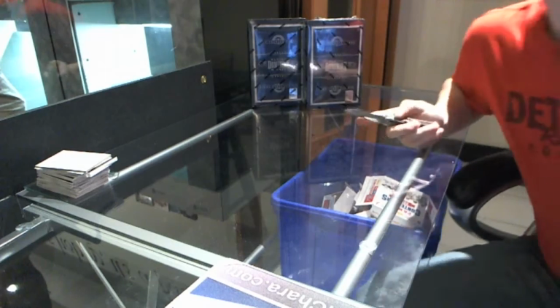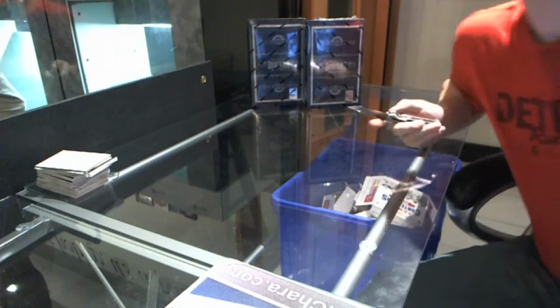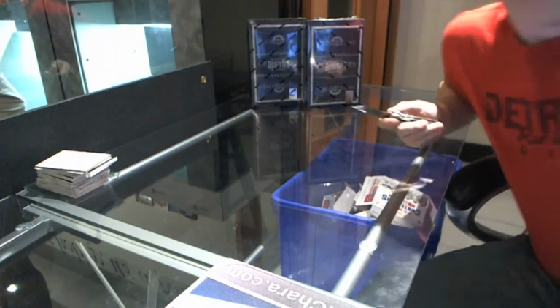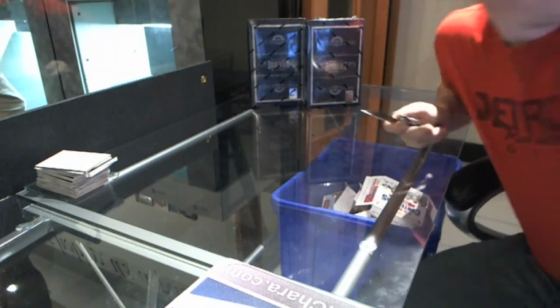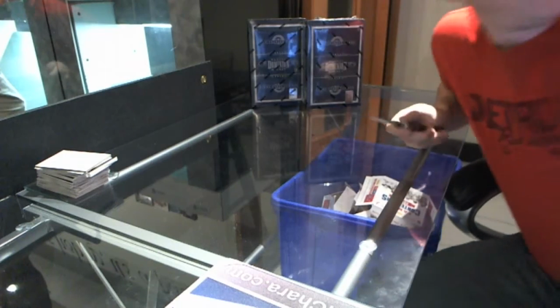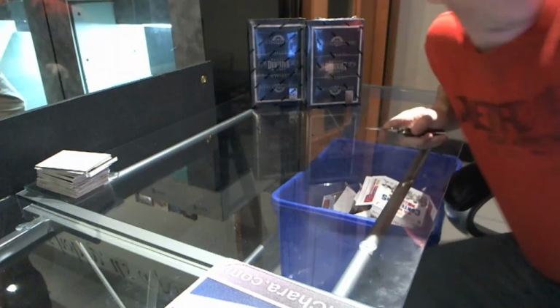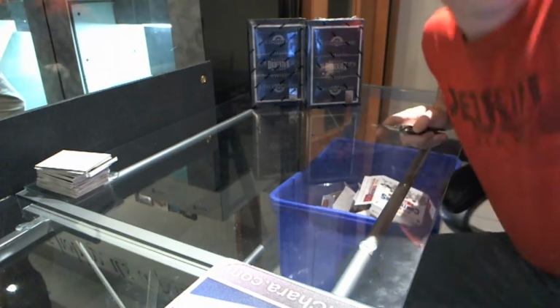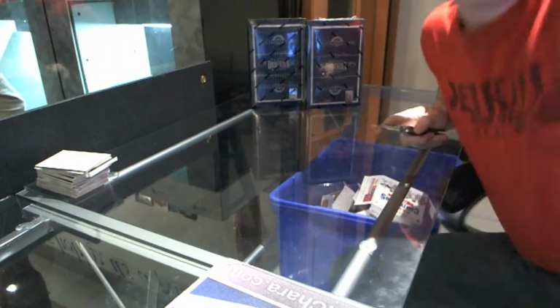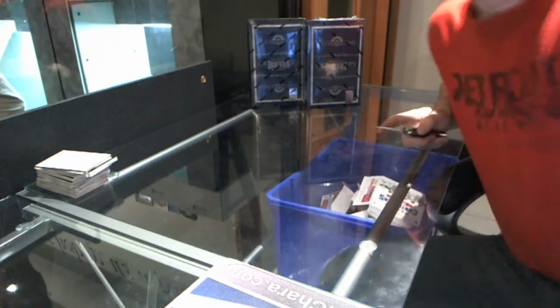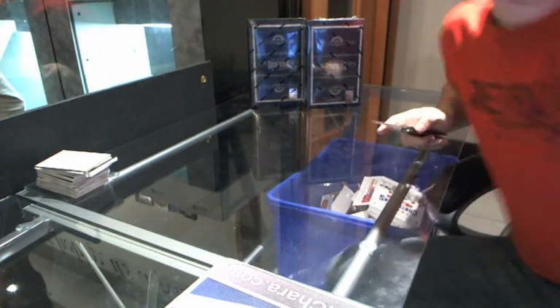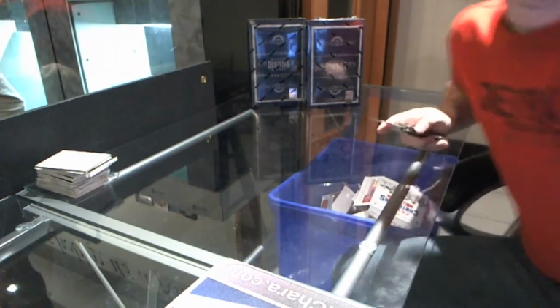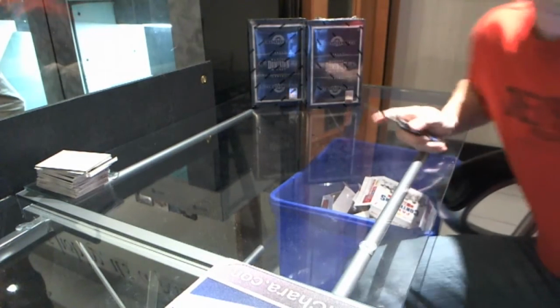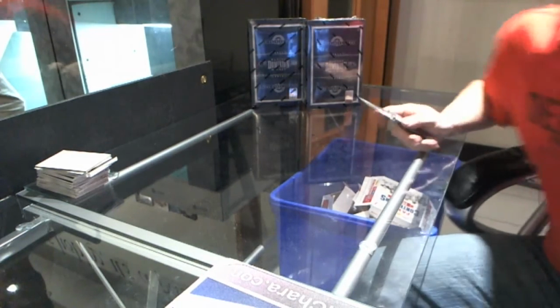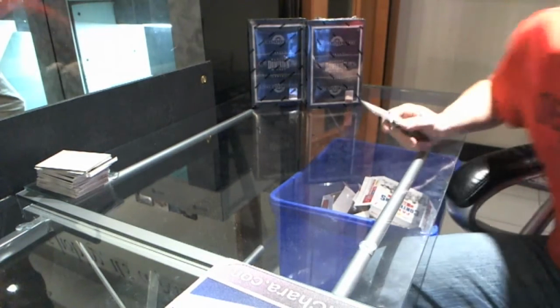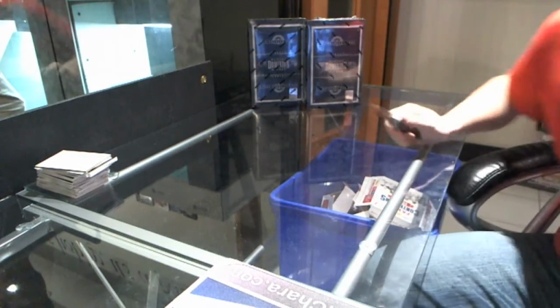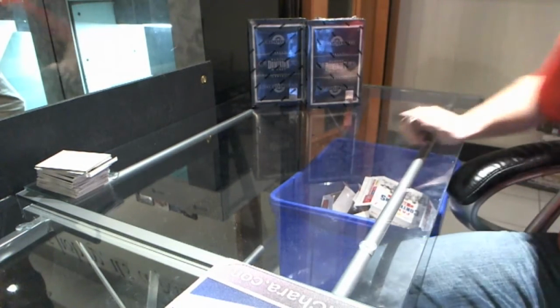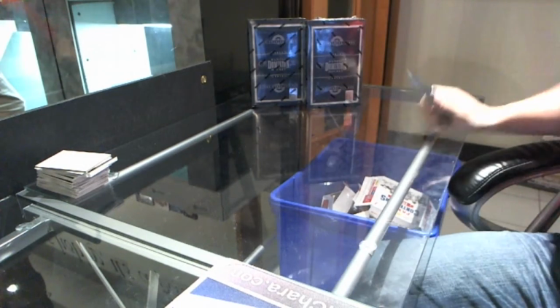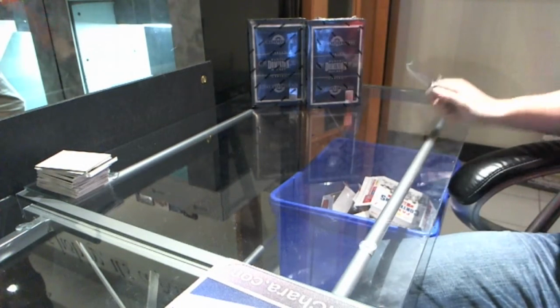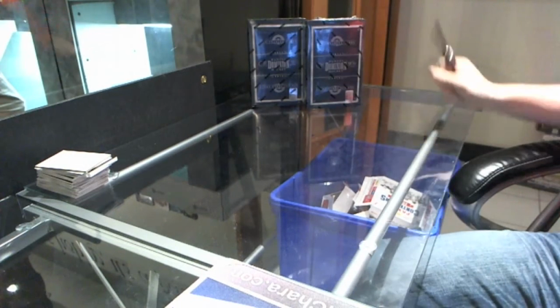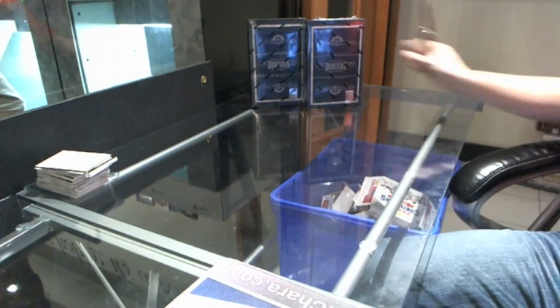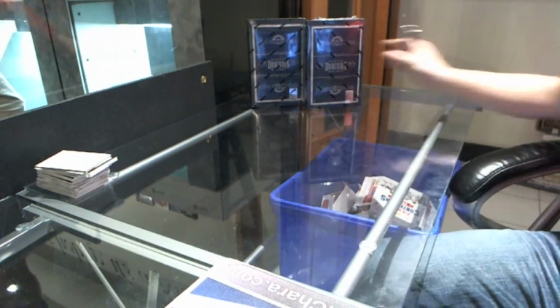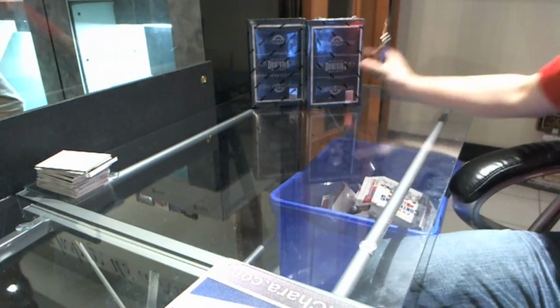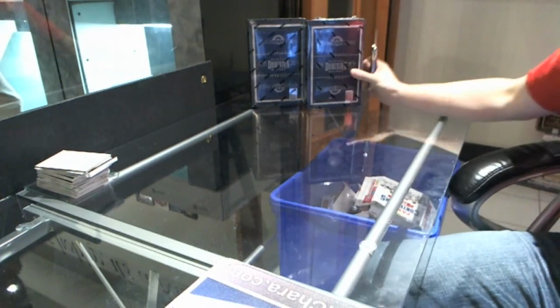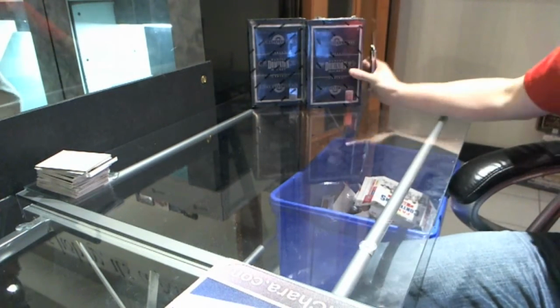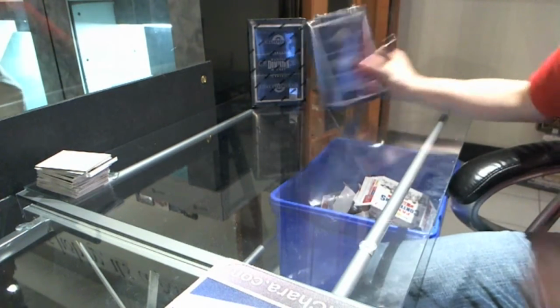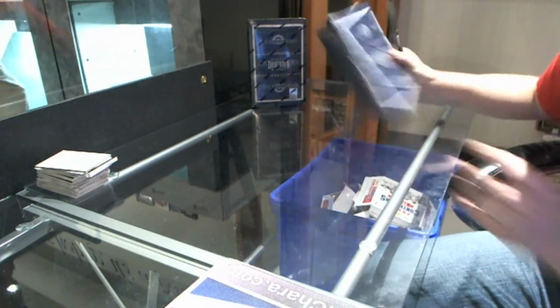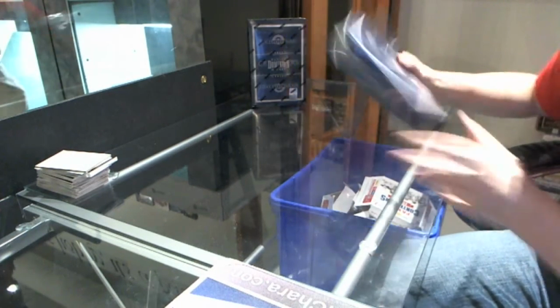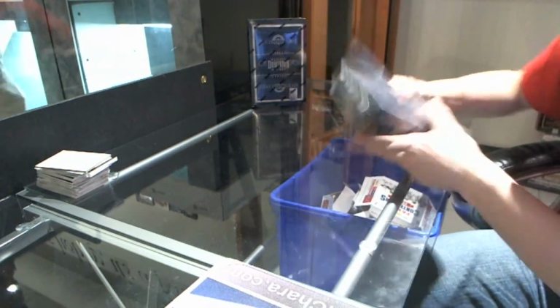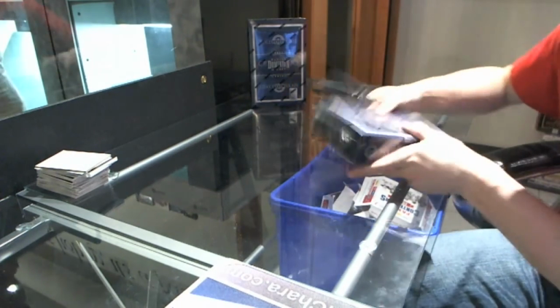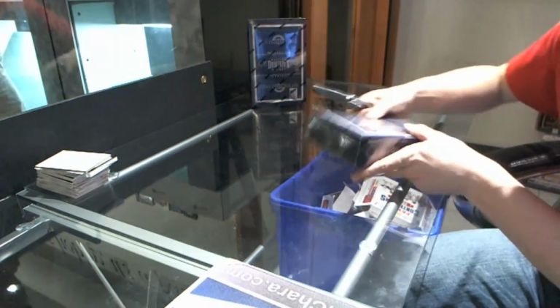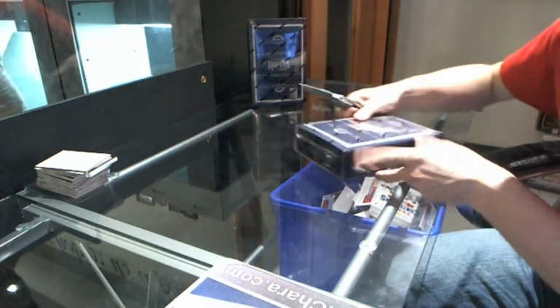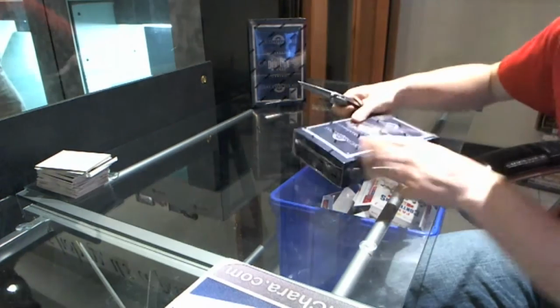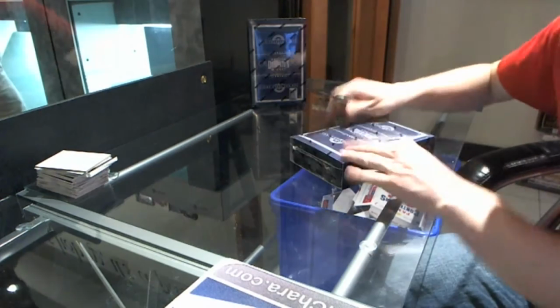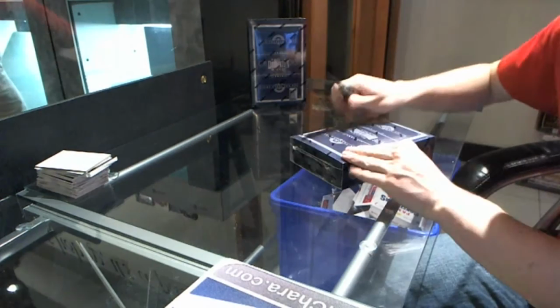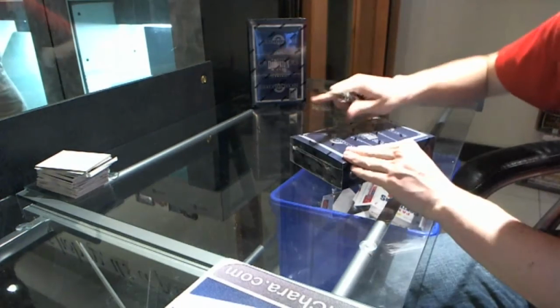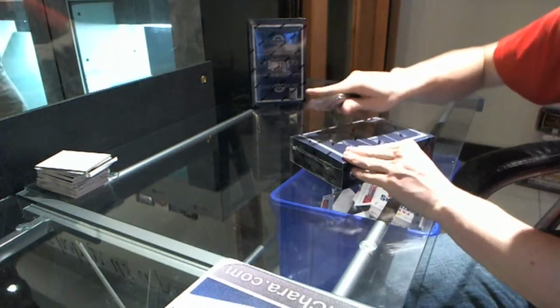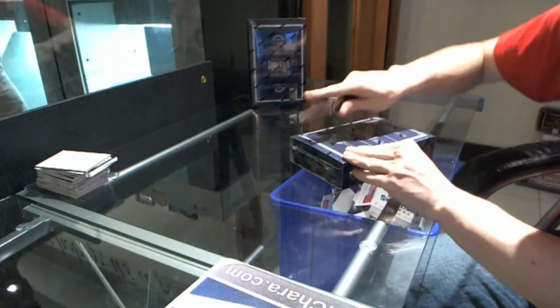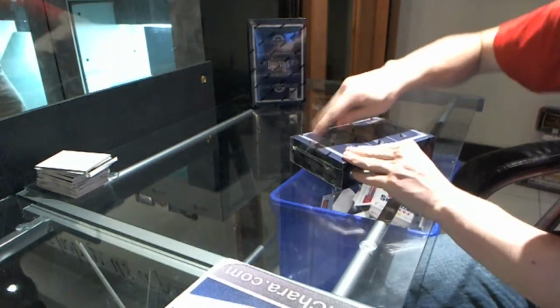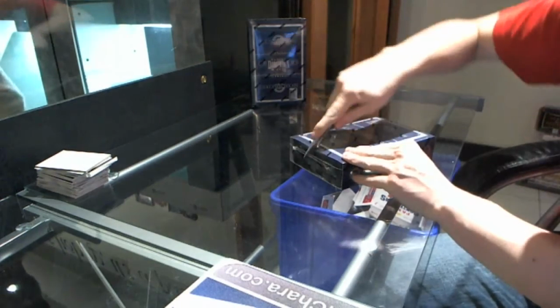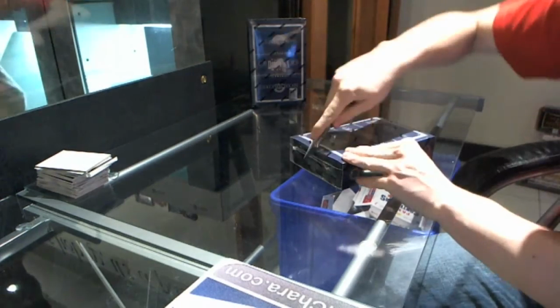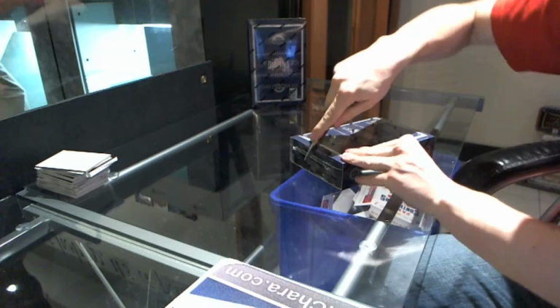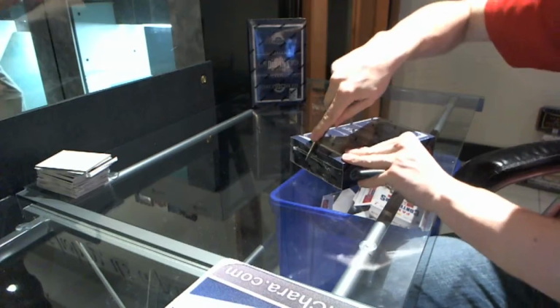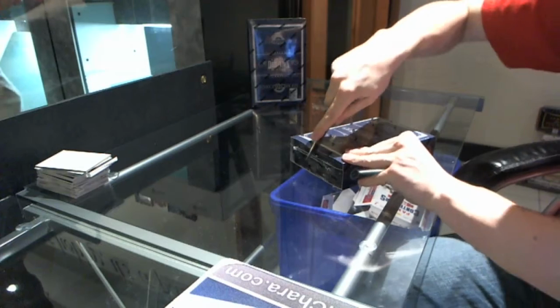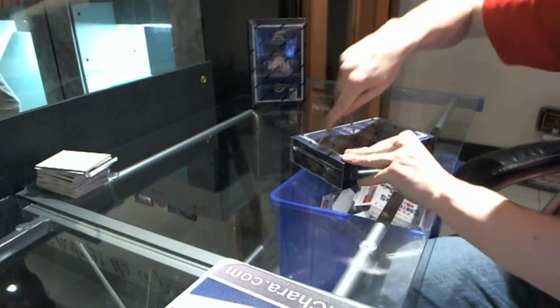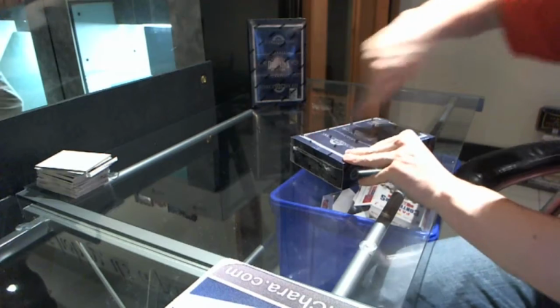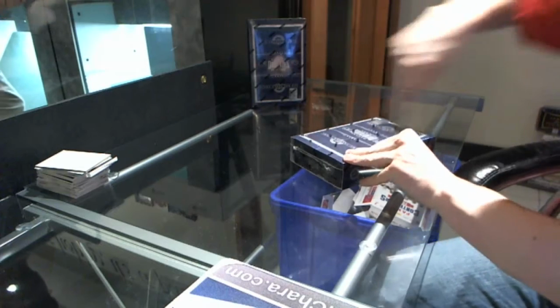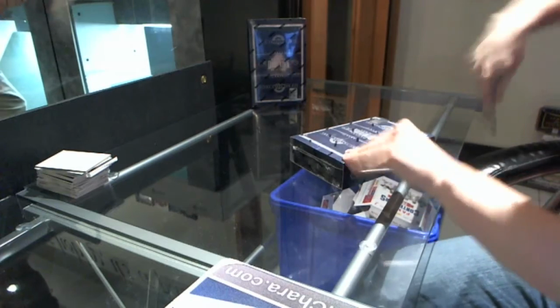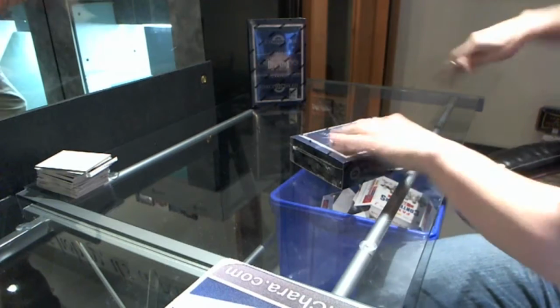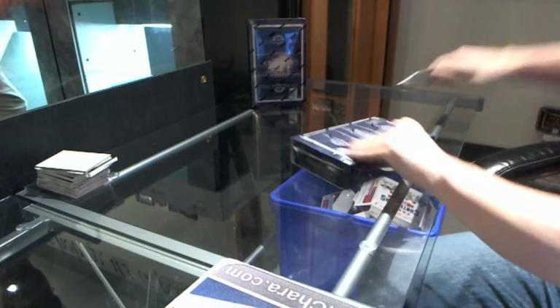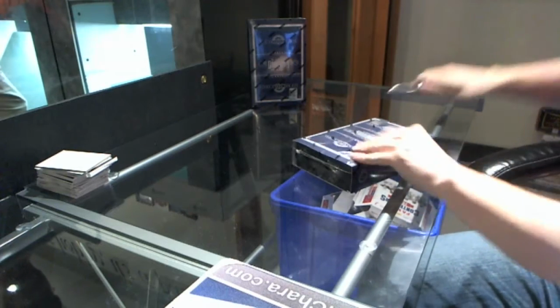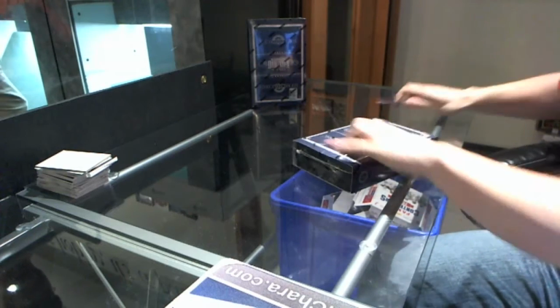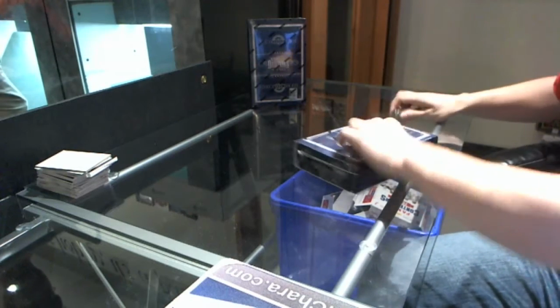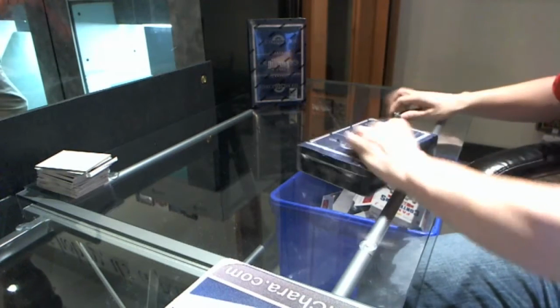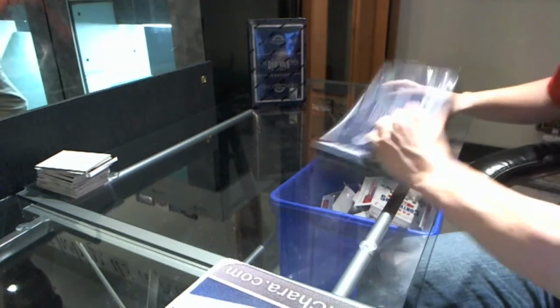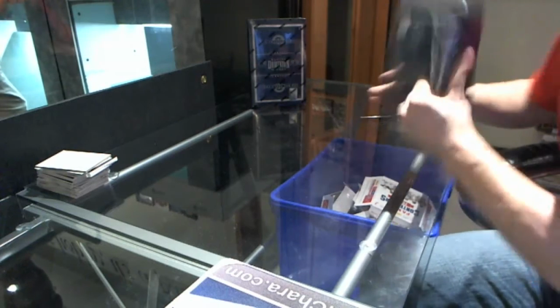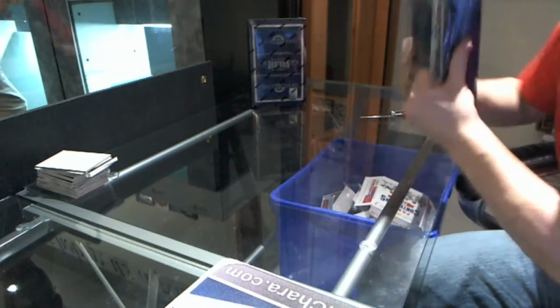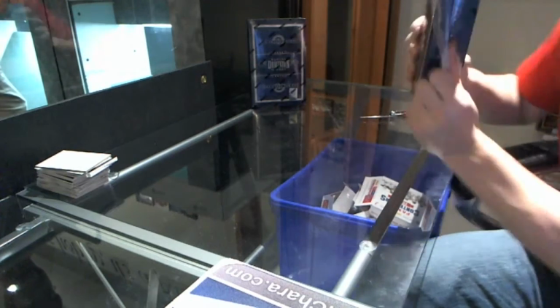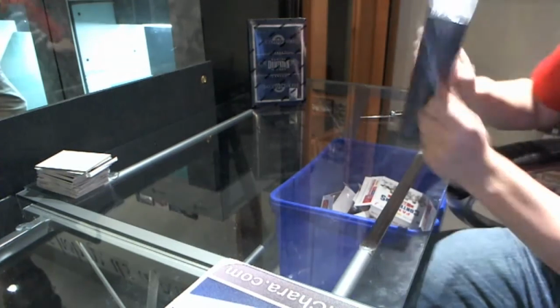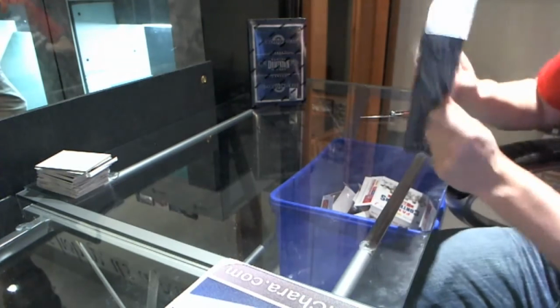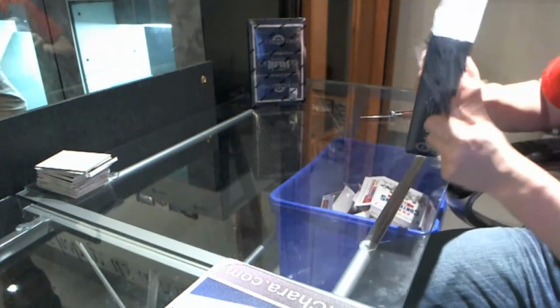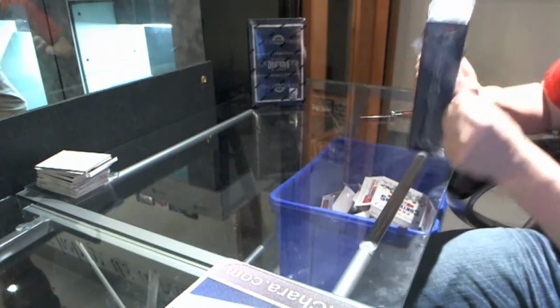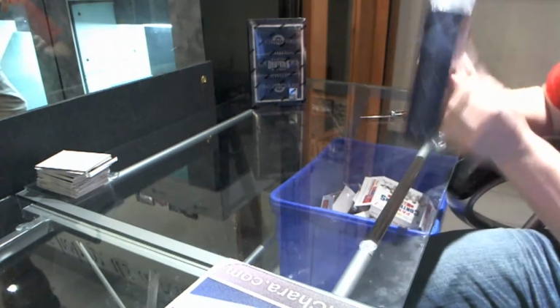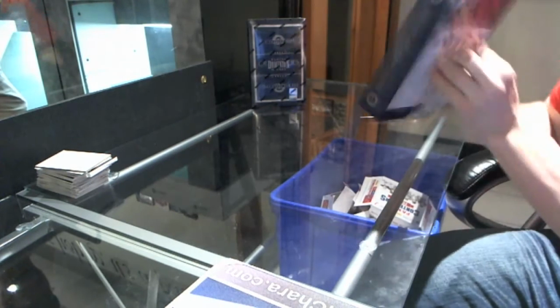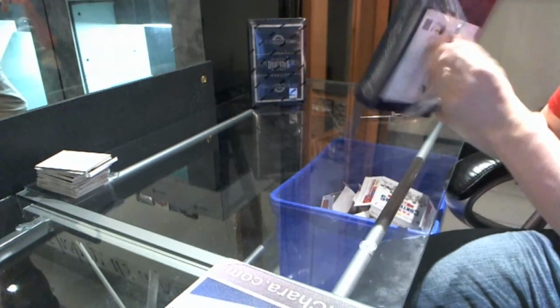And here we go, CNC Group Break number 1331, 1112, Panini Dominion, 2-box draft.